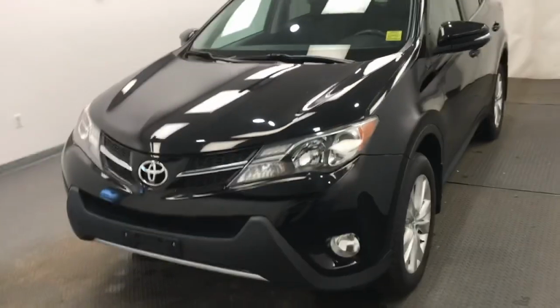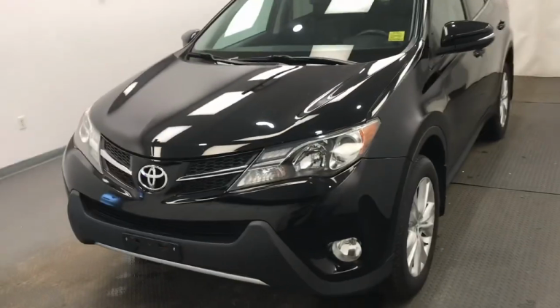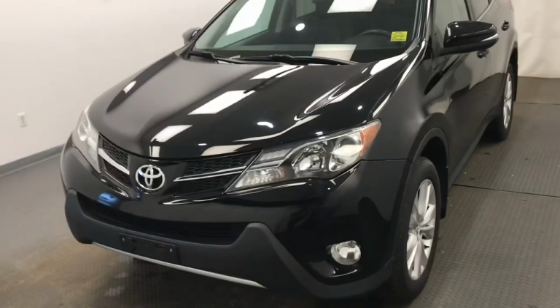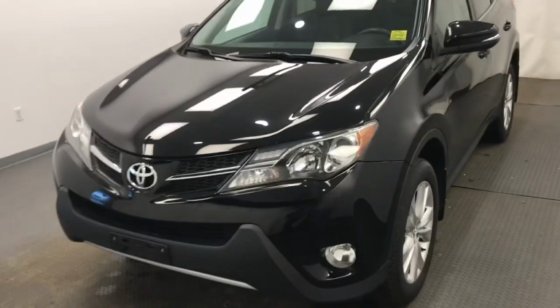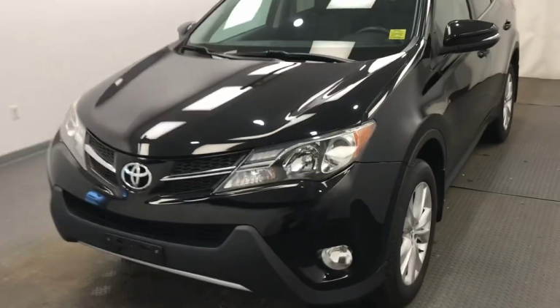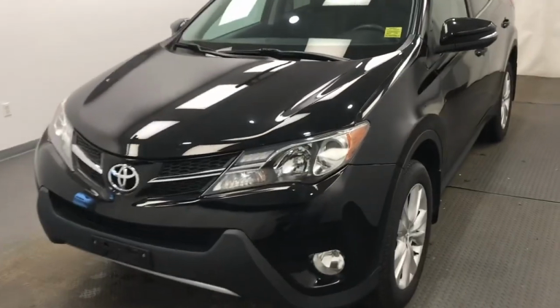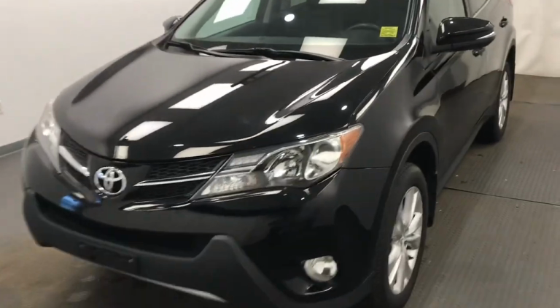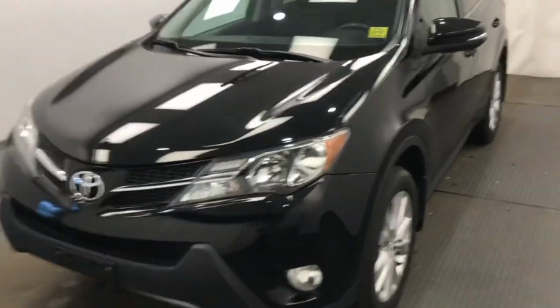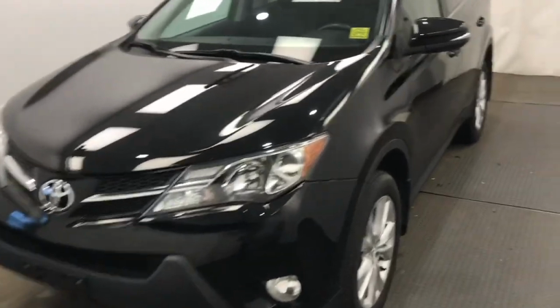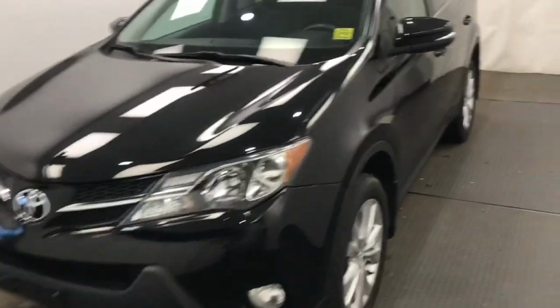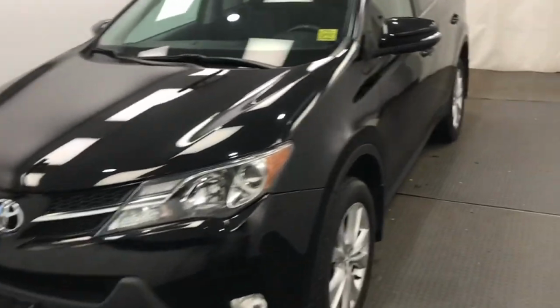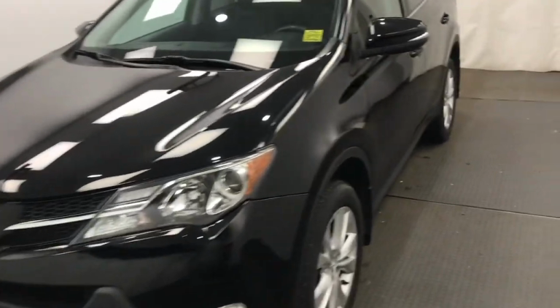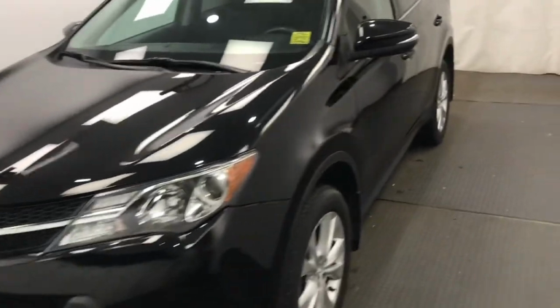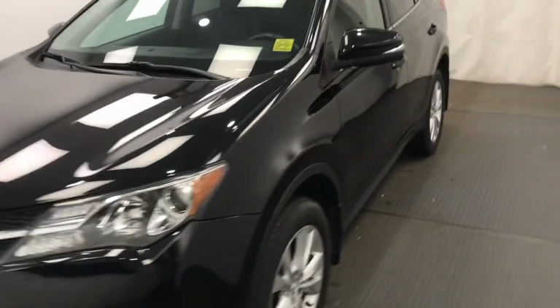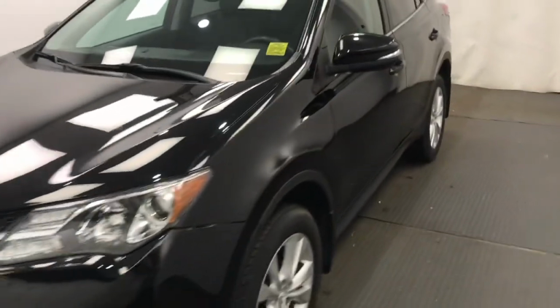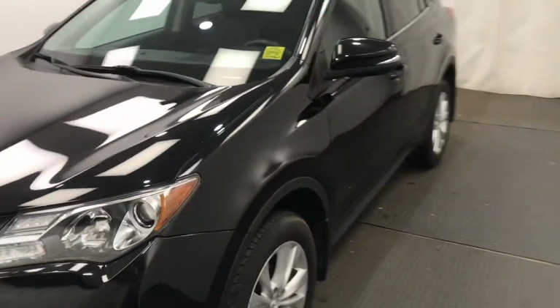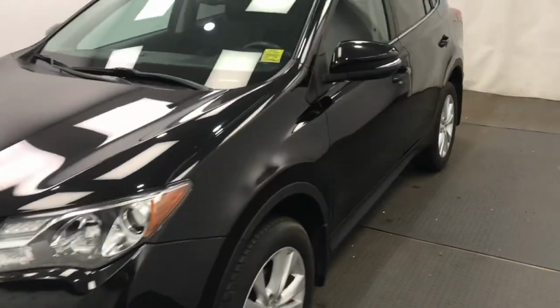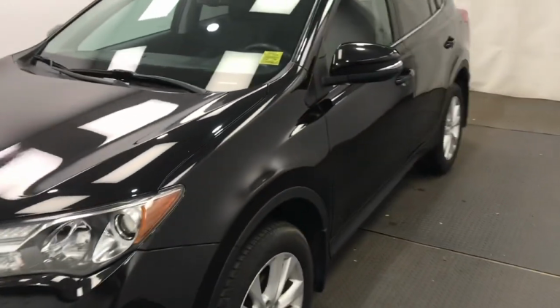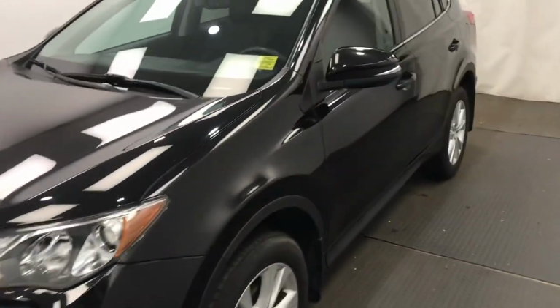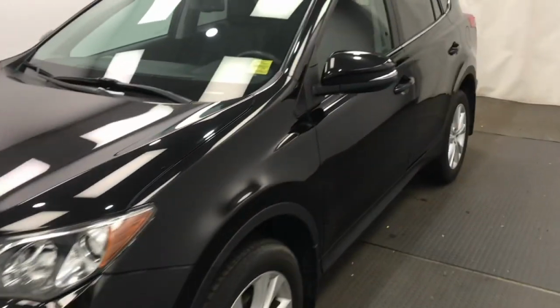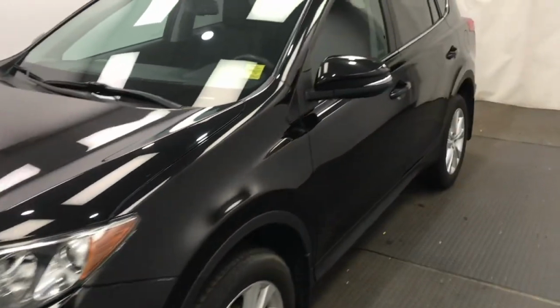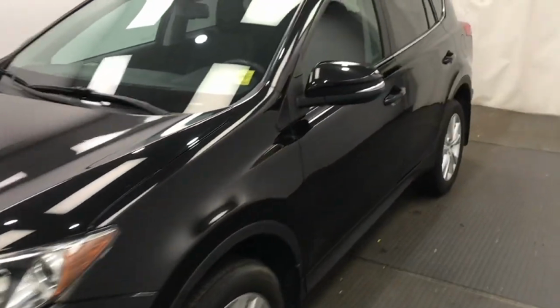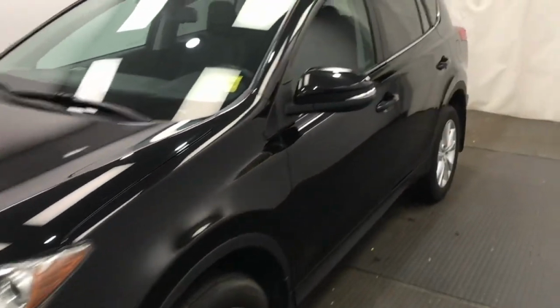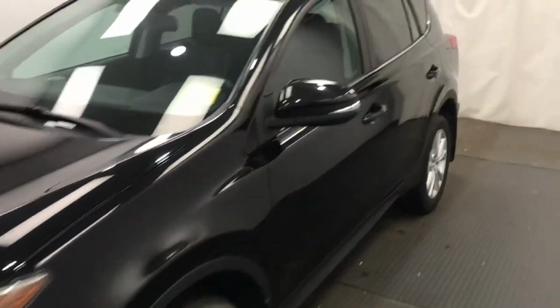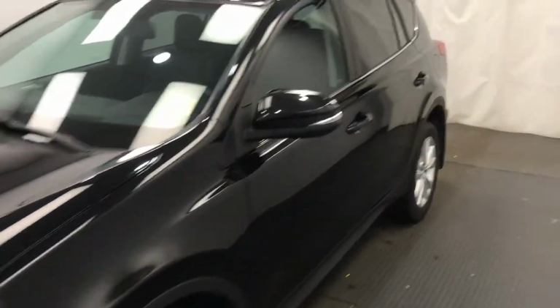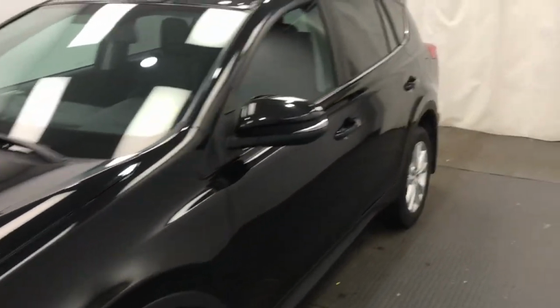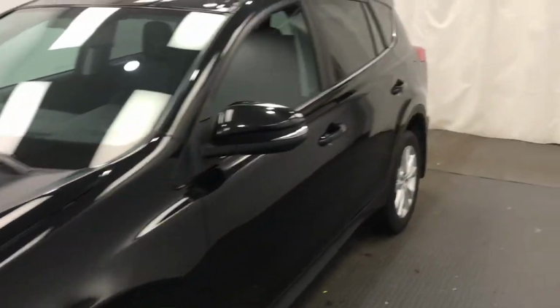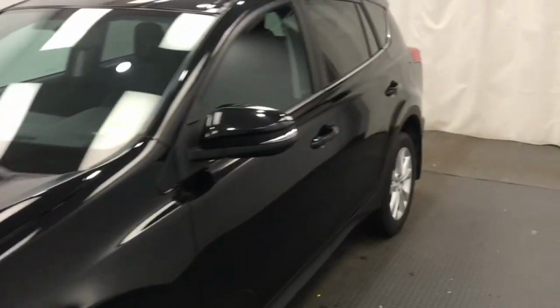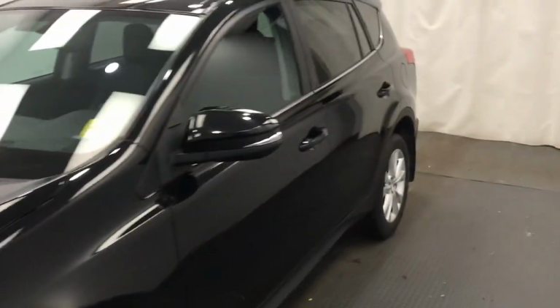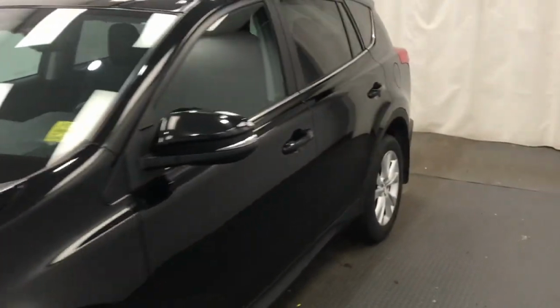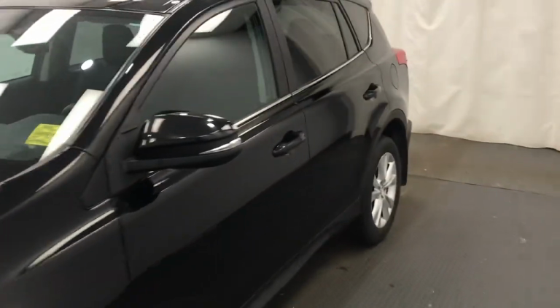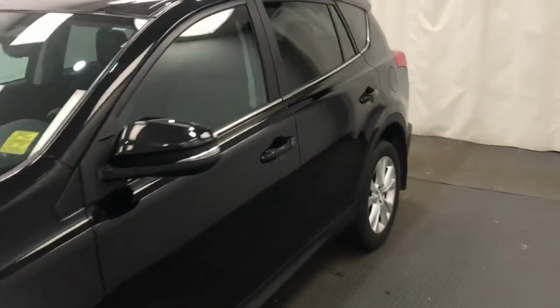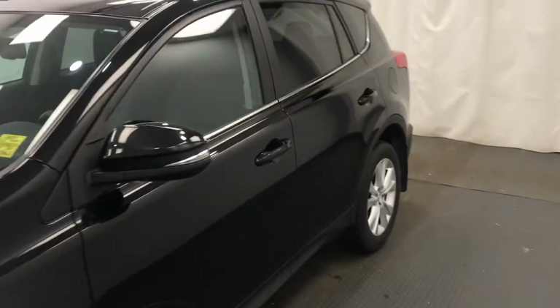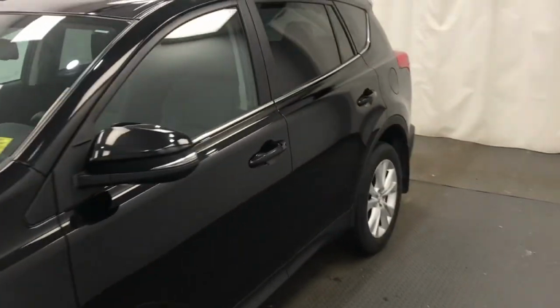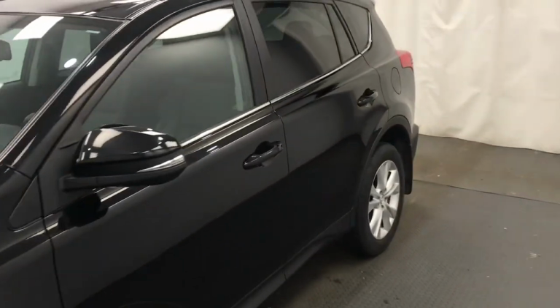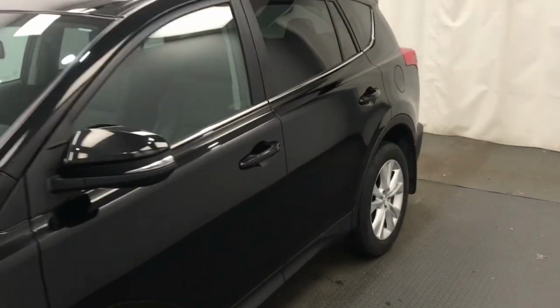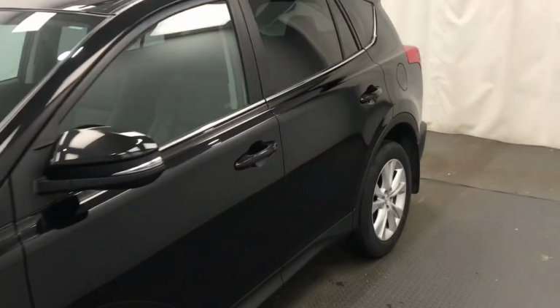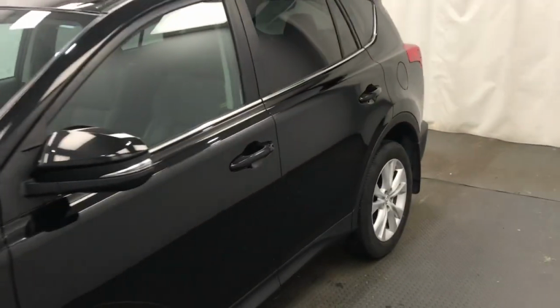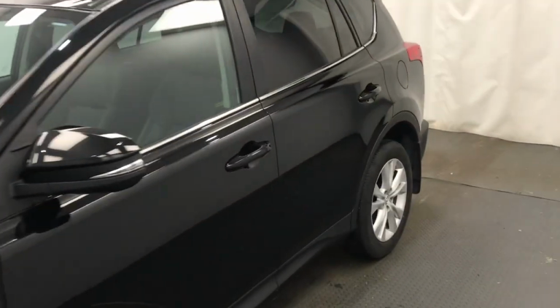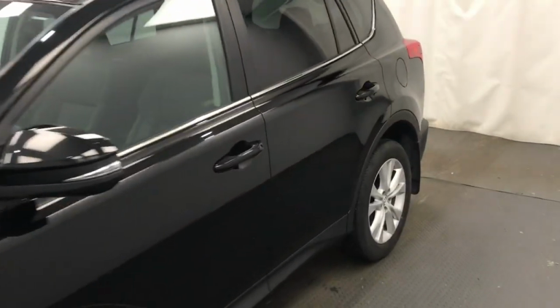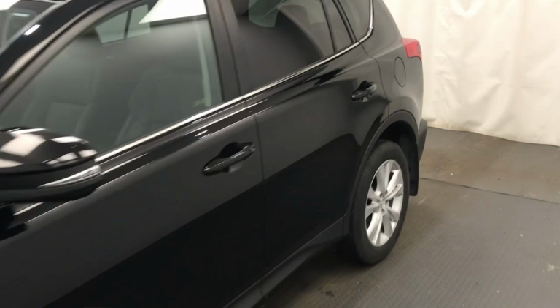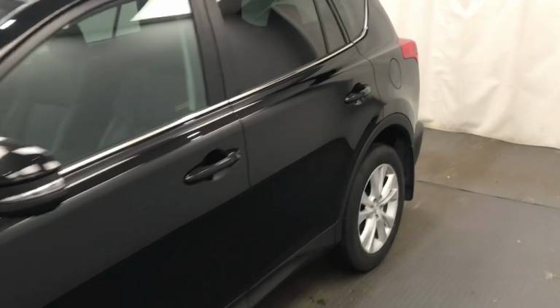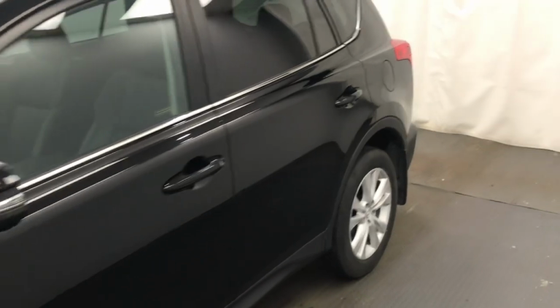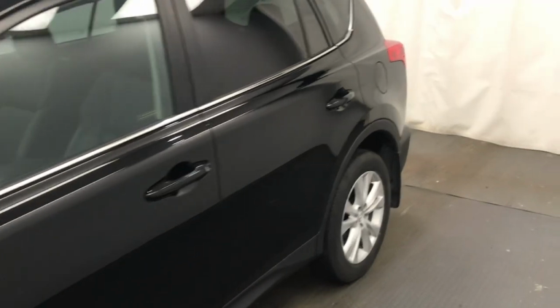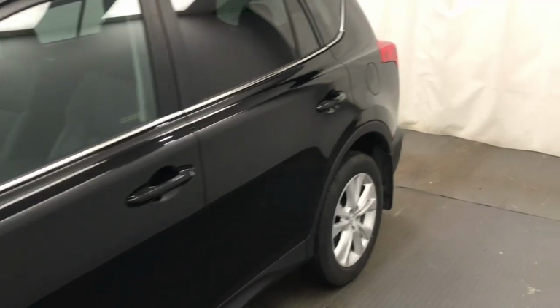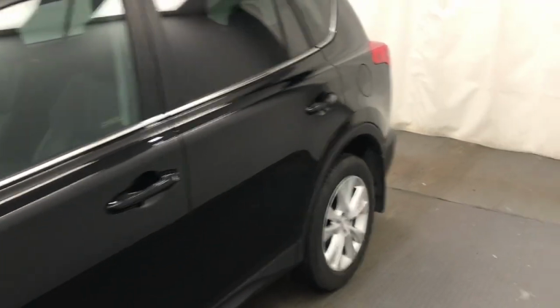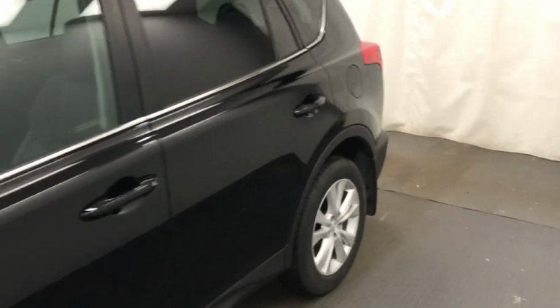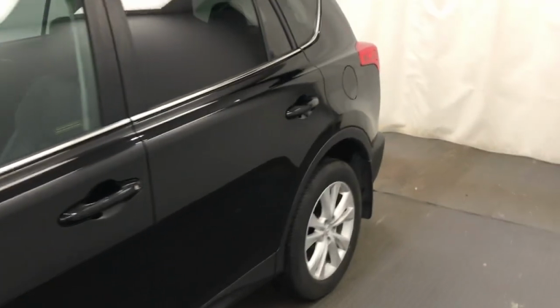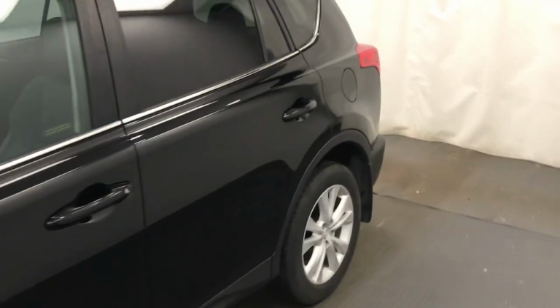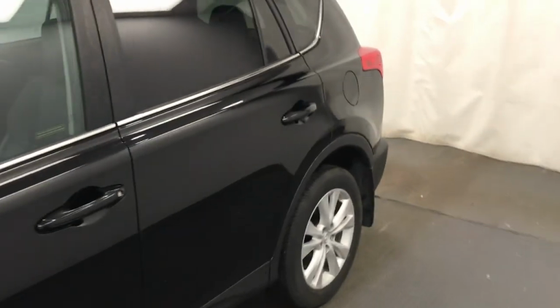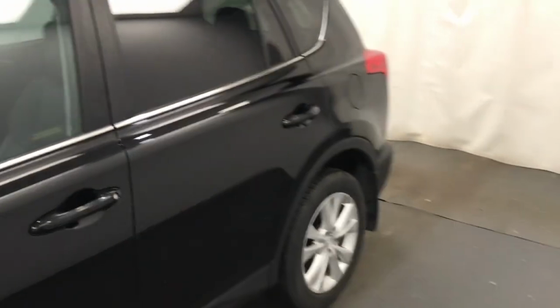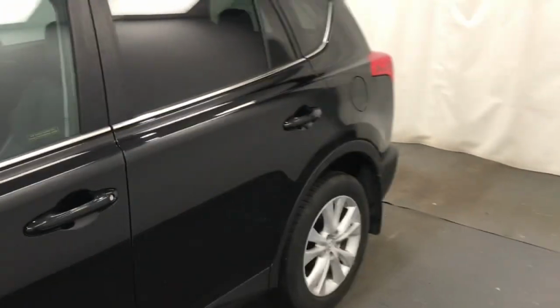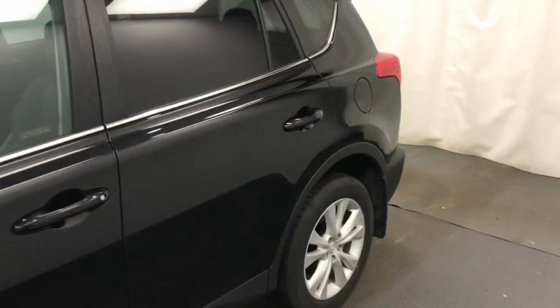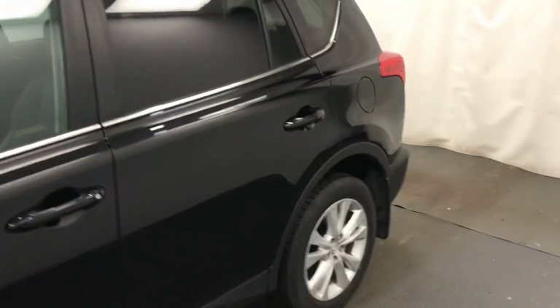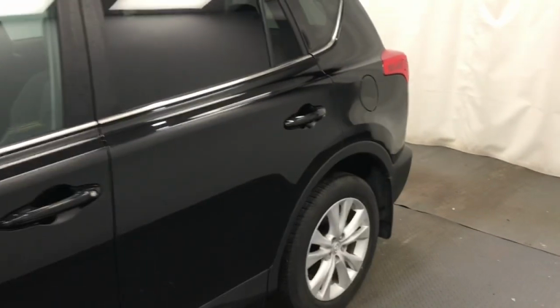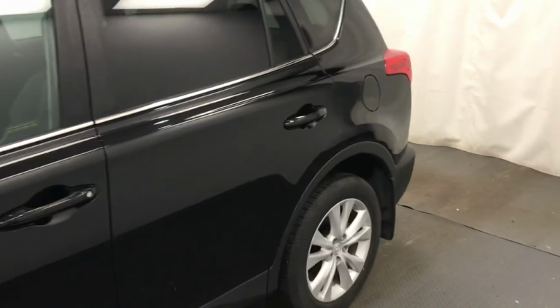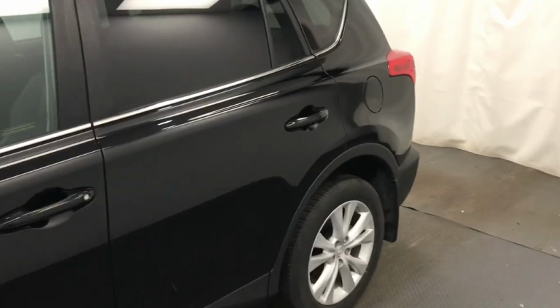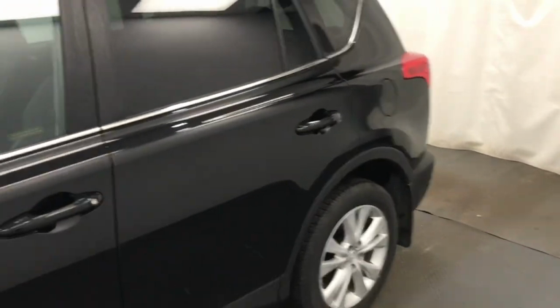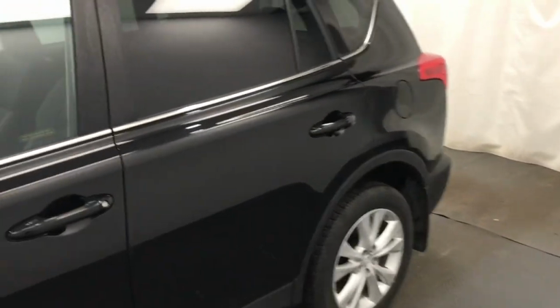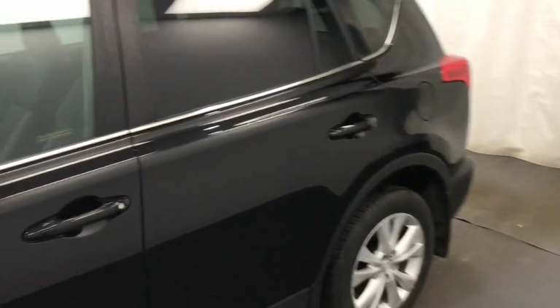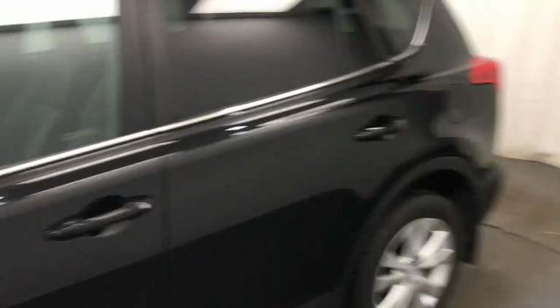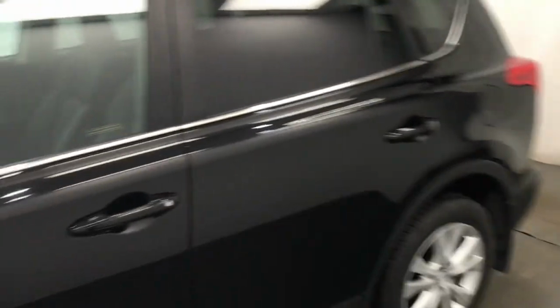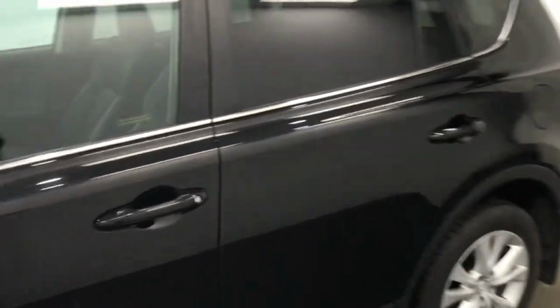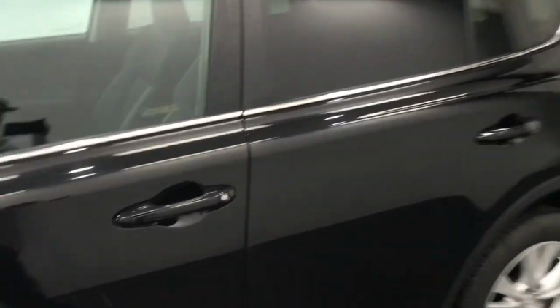This is stock number 226-347, a 2015 Toyota RAV4 Limited in black.